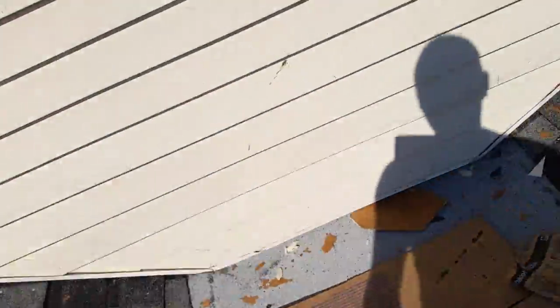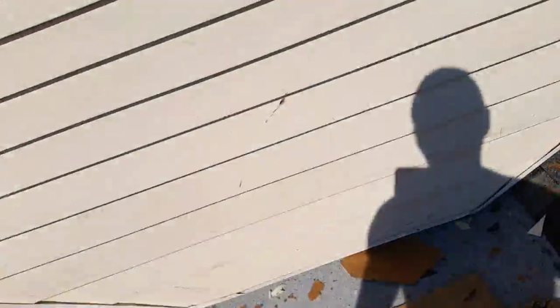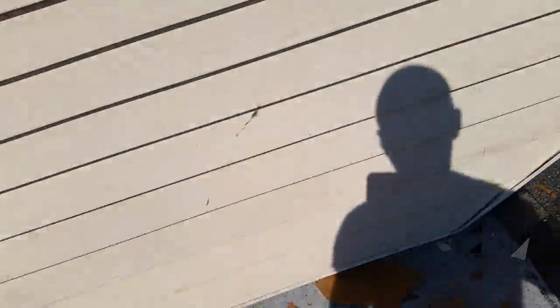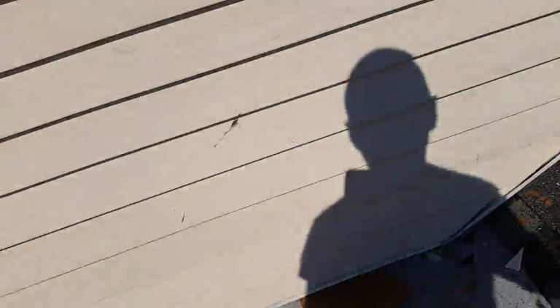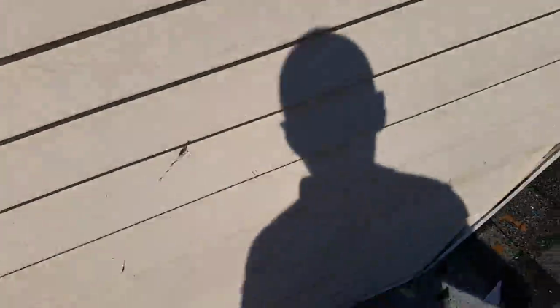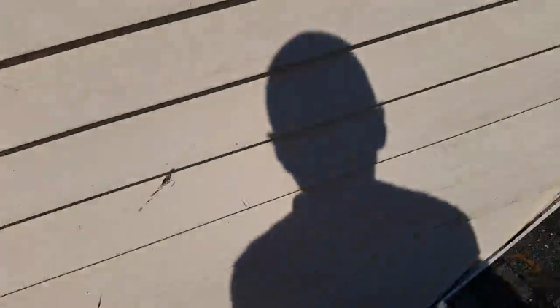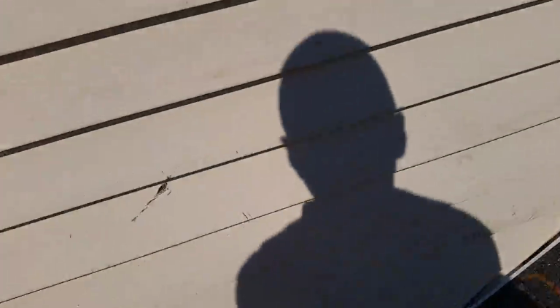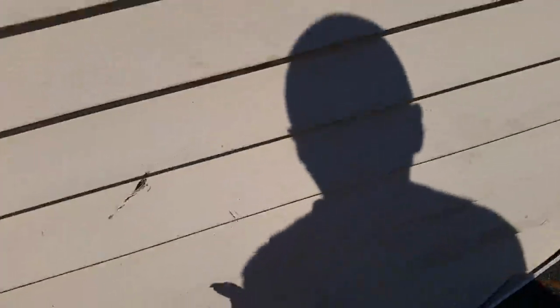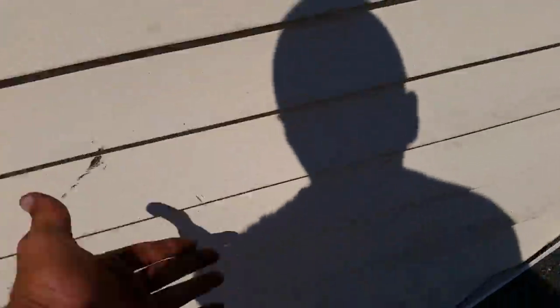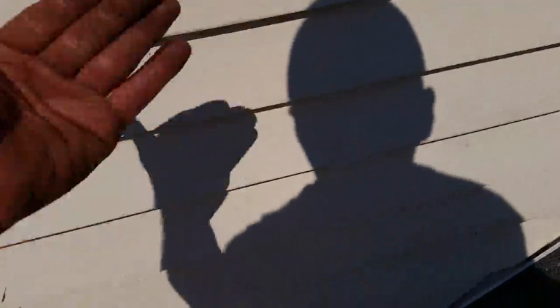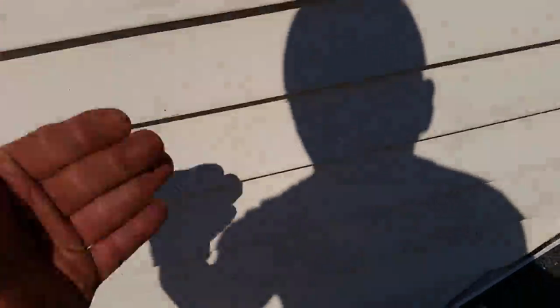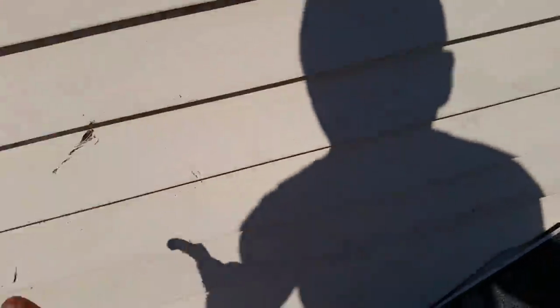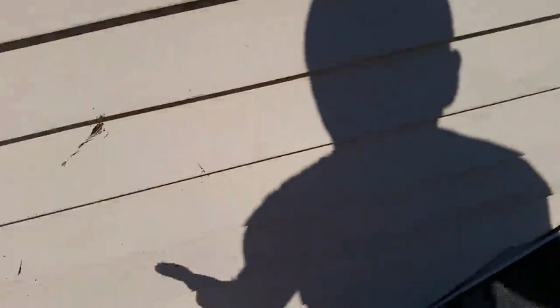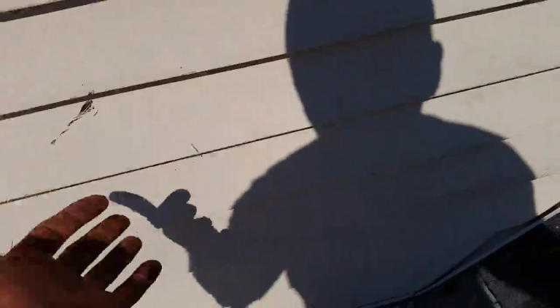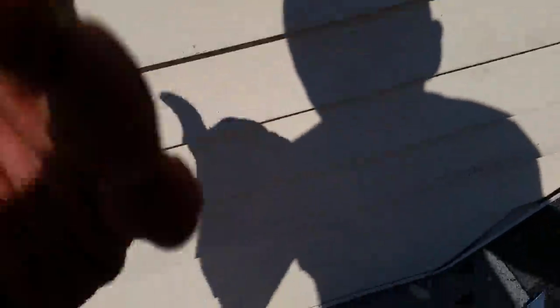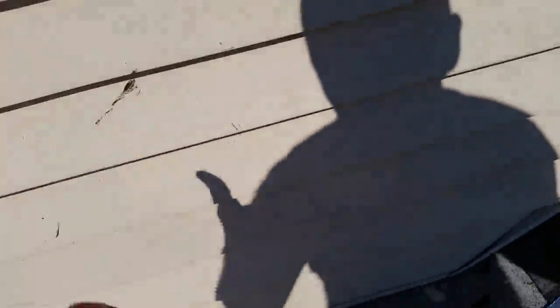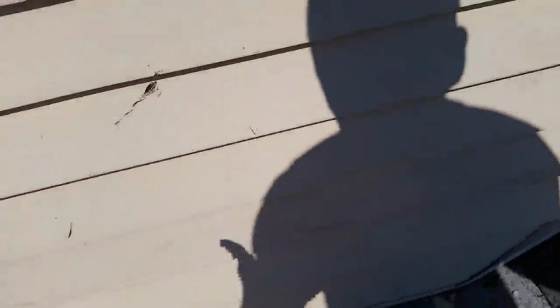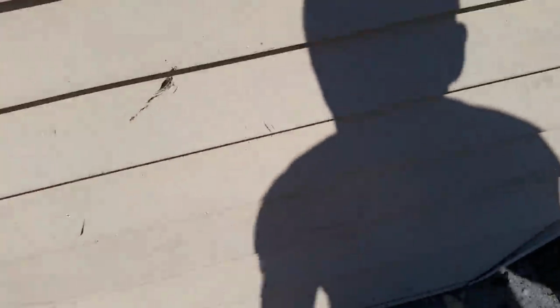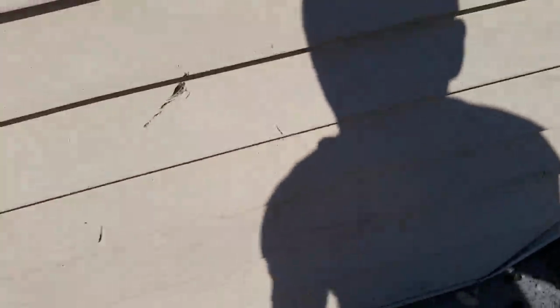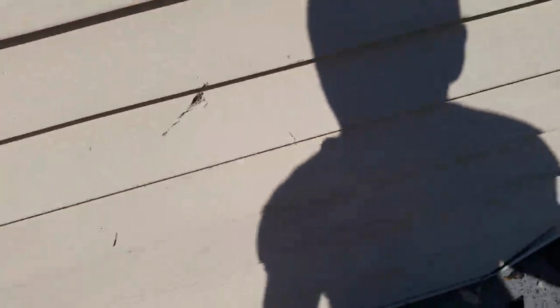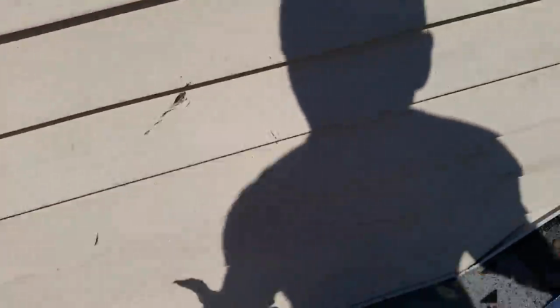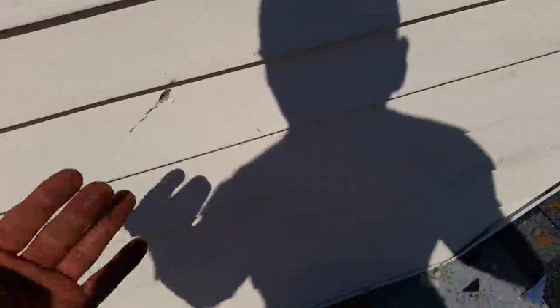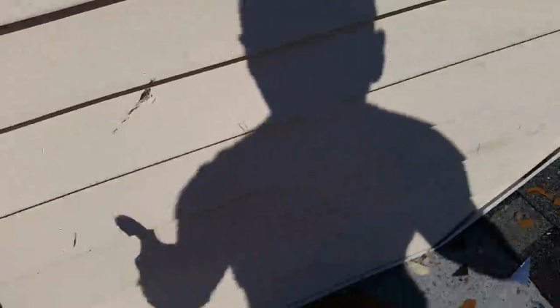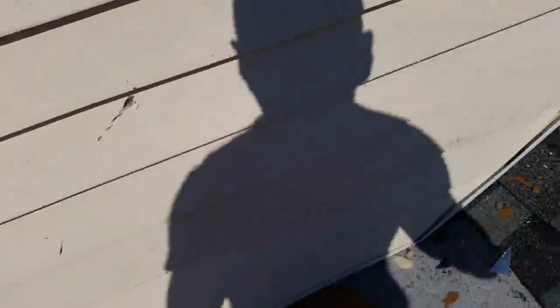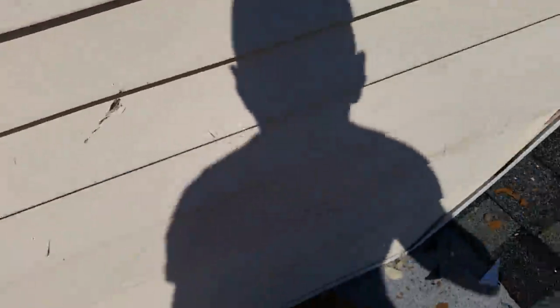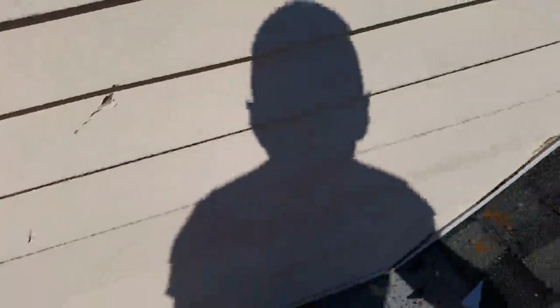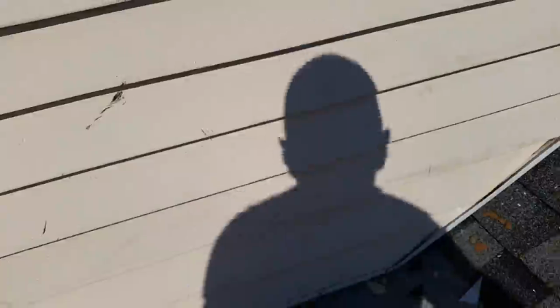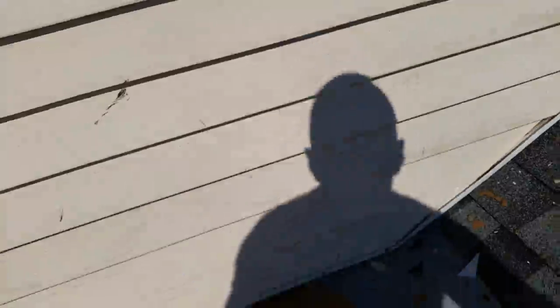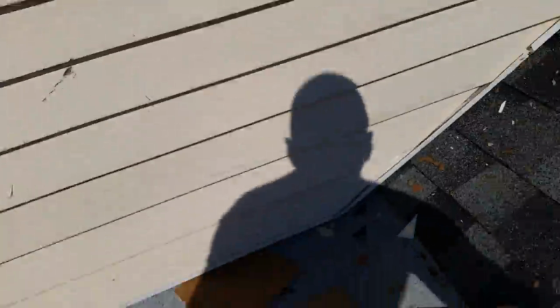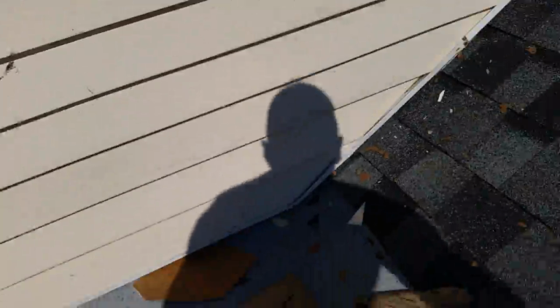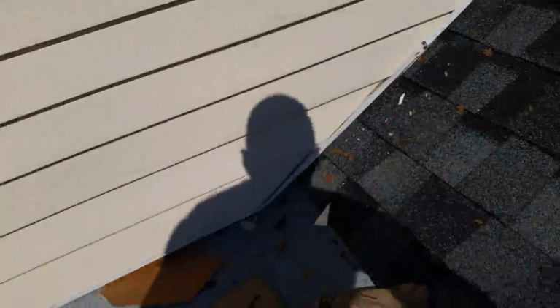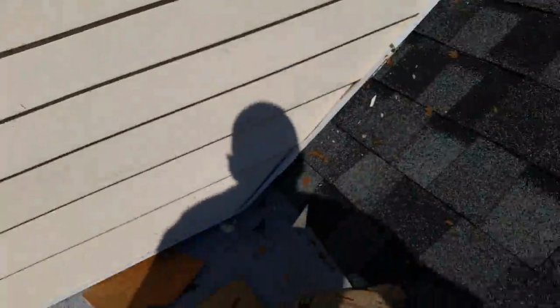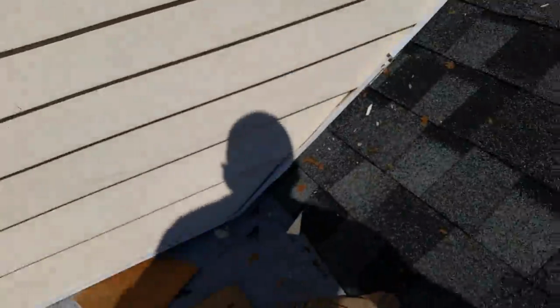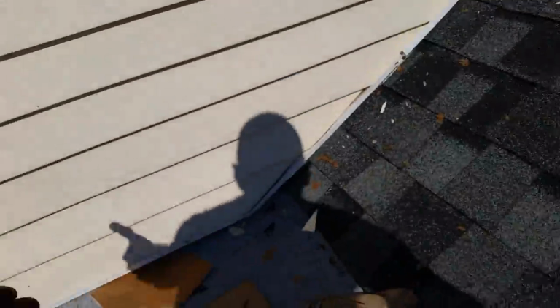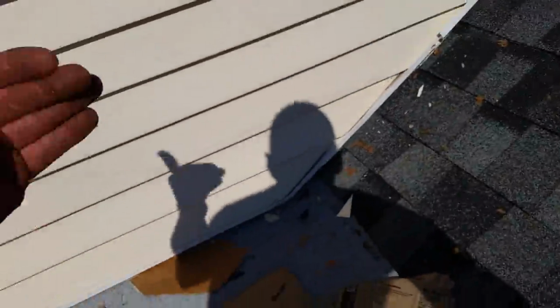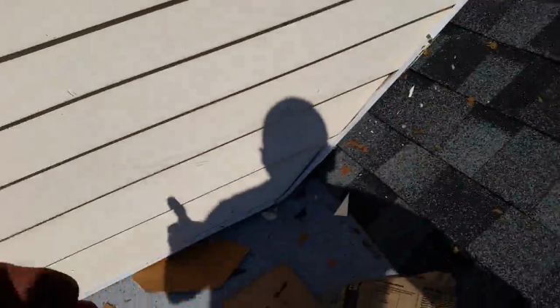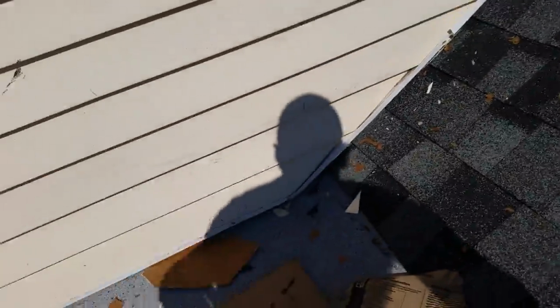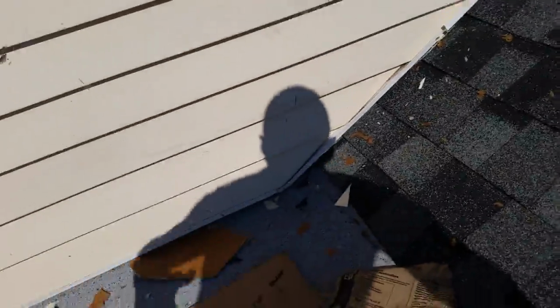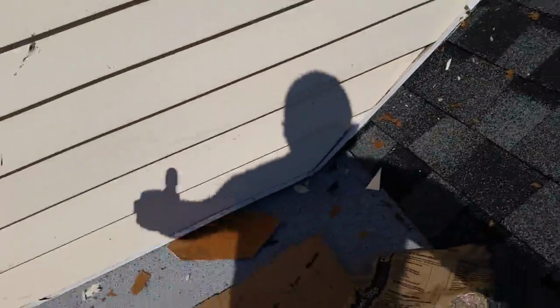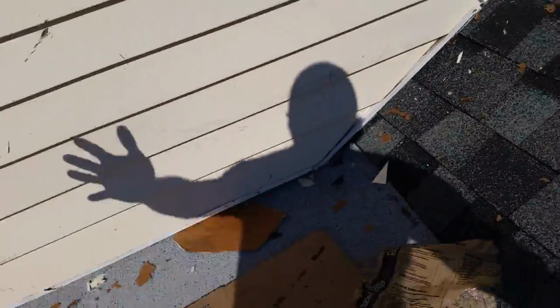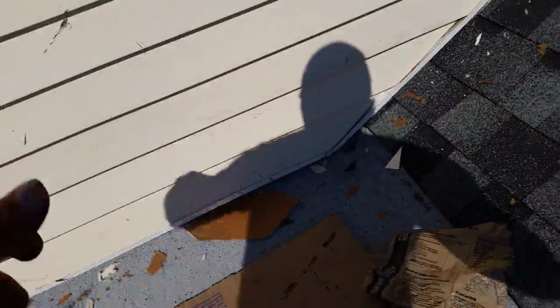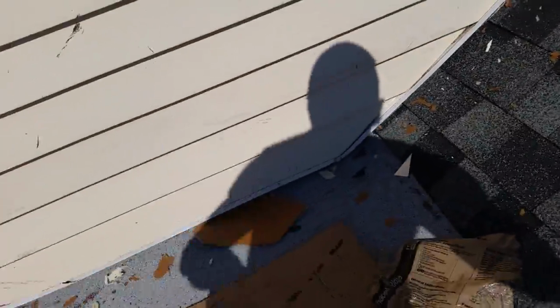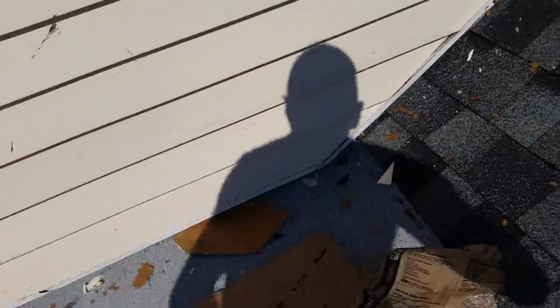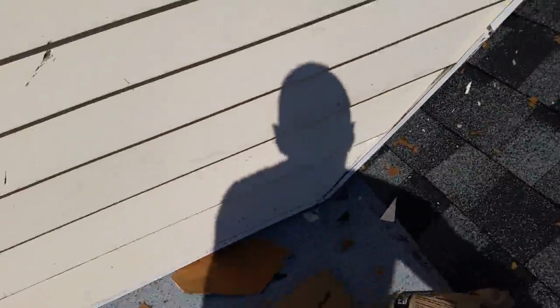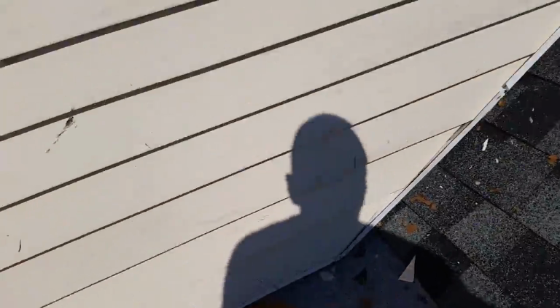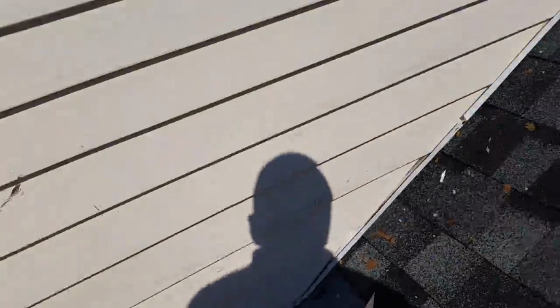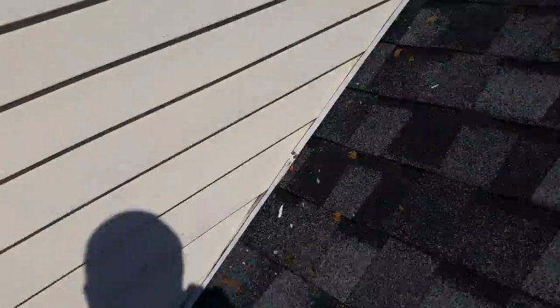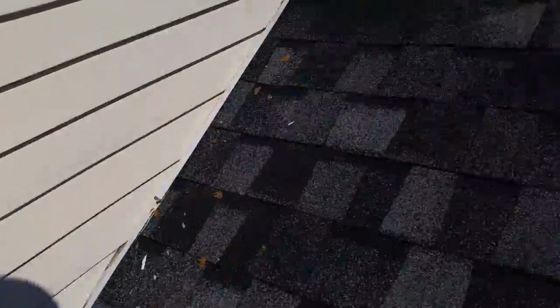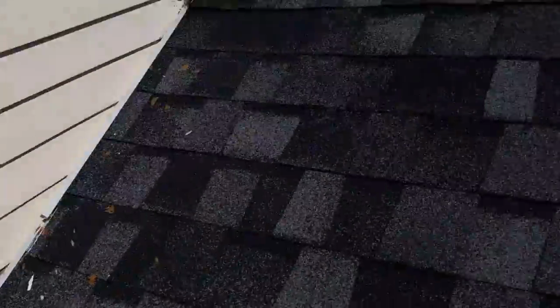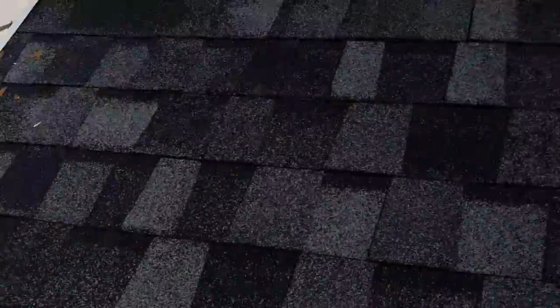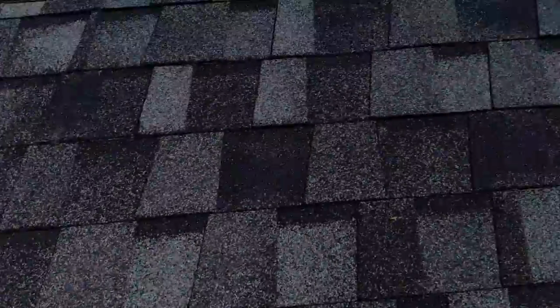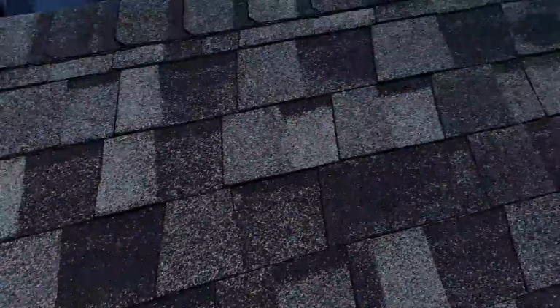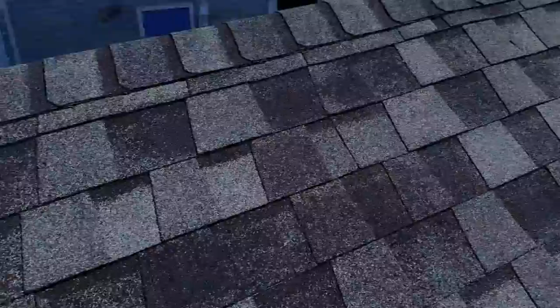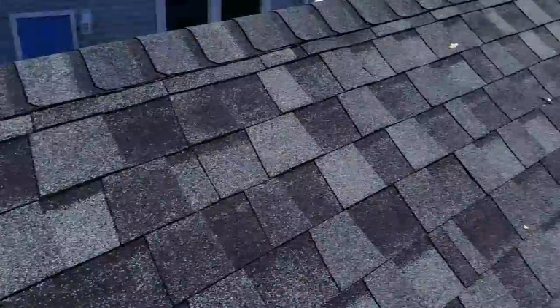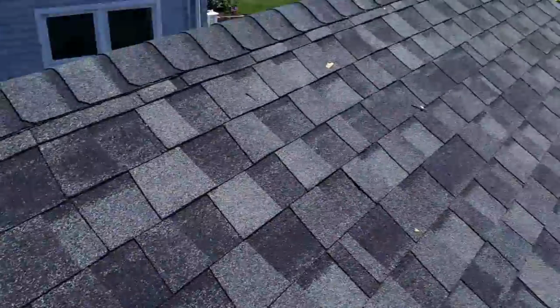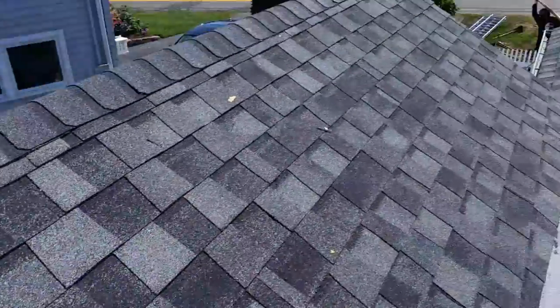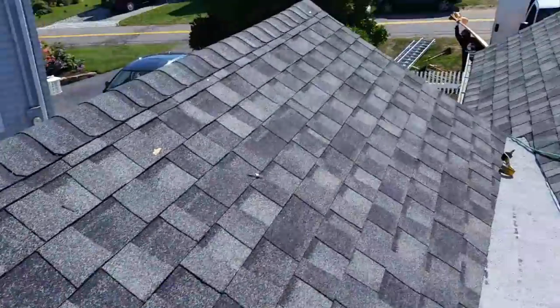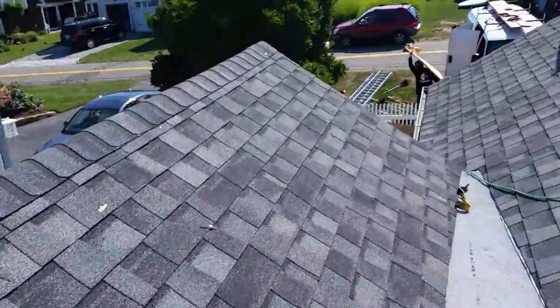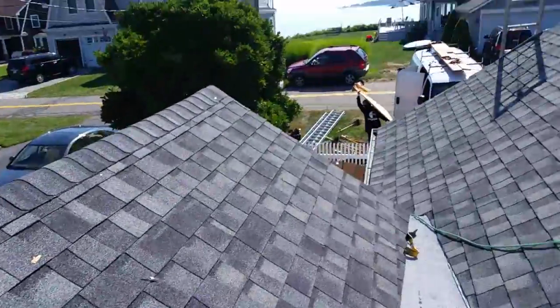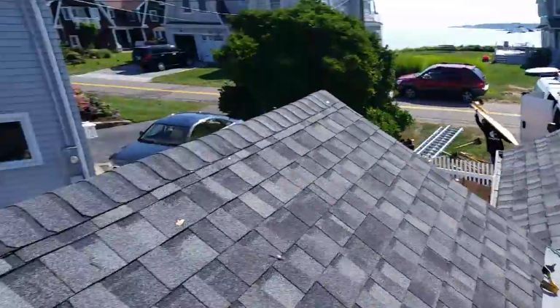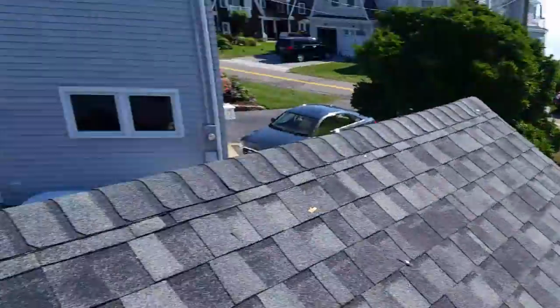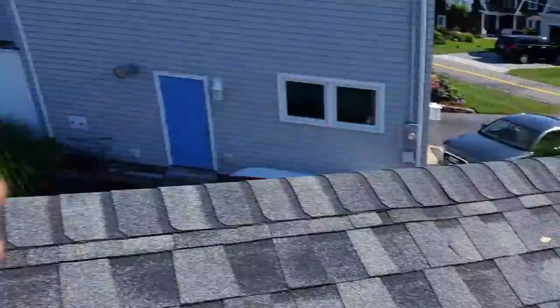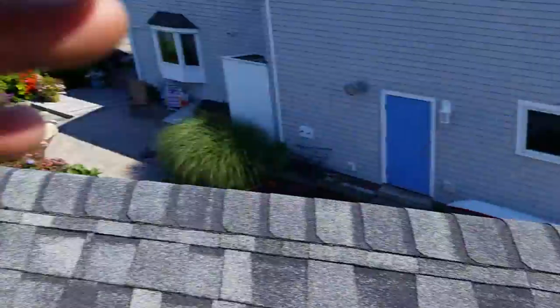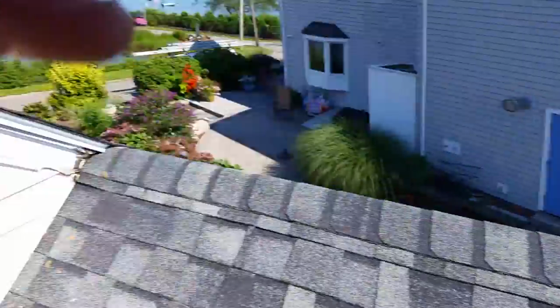Up this wall, same thing — we took off the siding, ran it up the wall, and put the siding back.